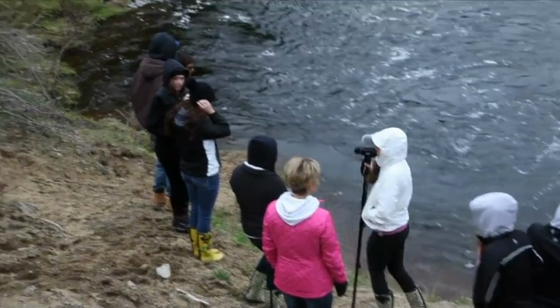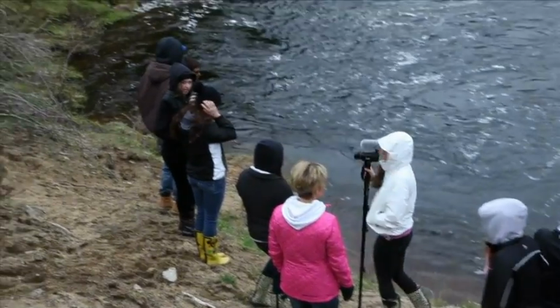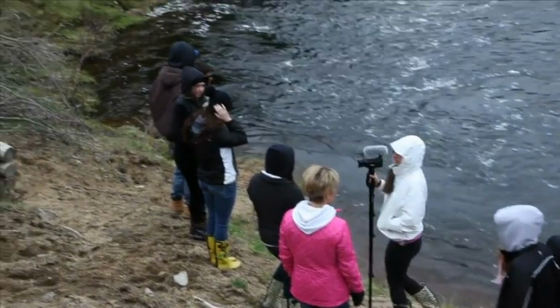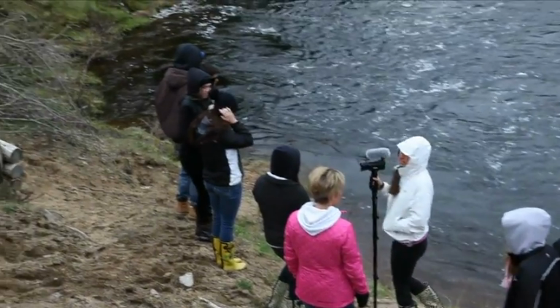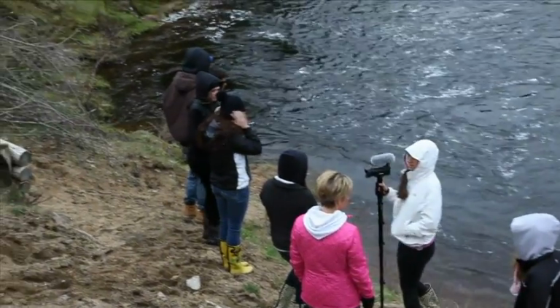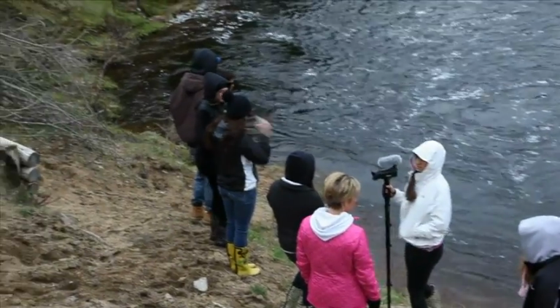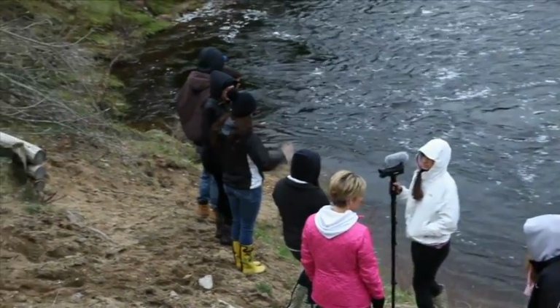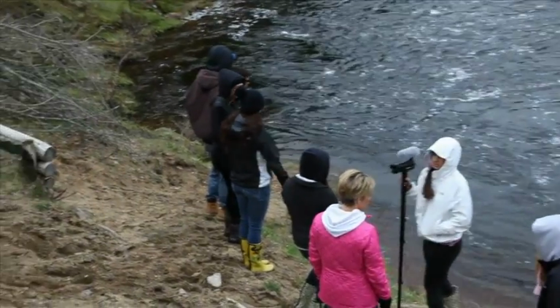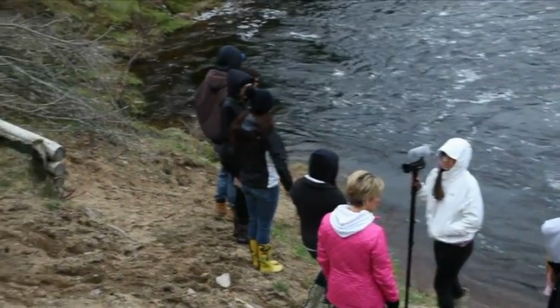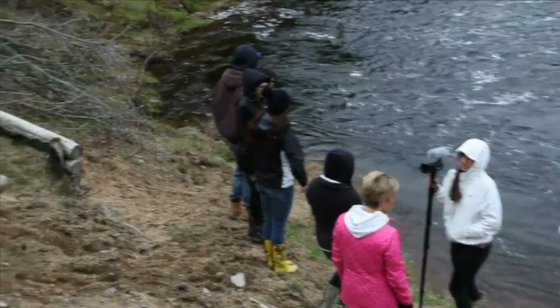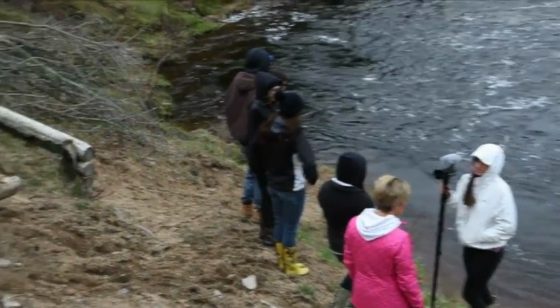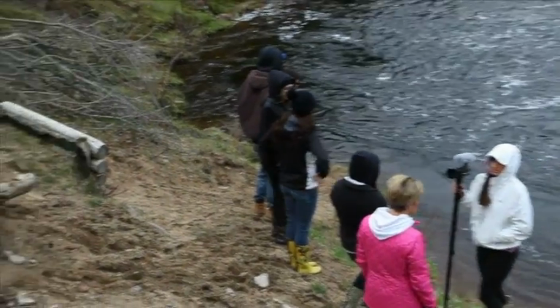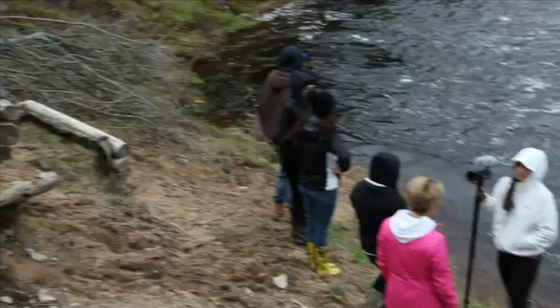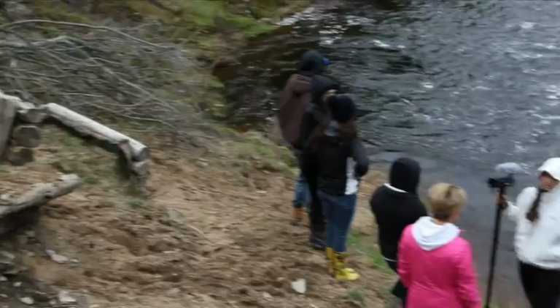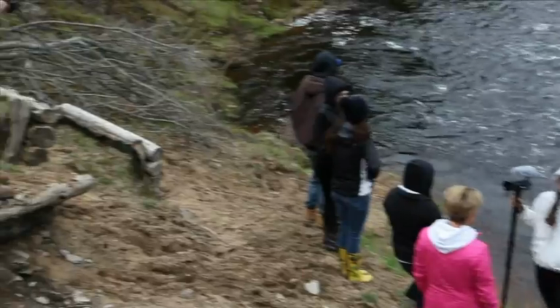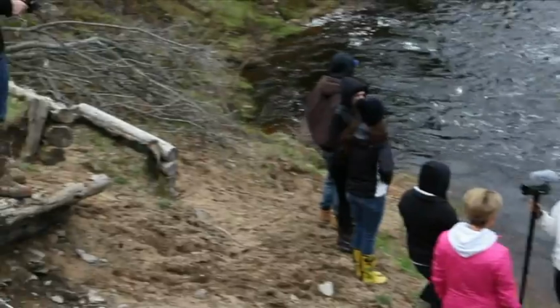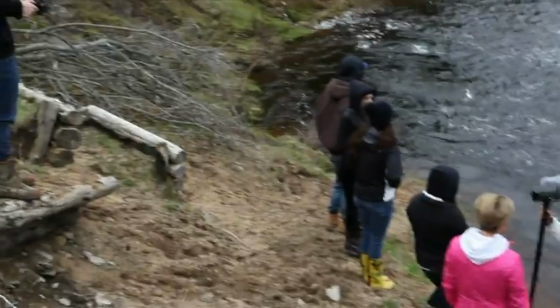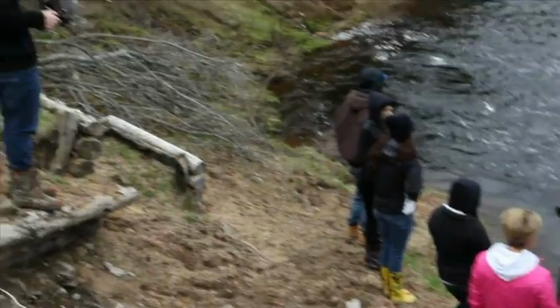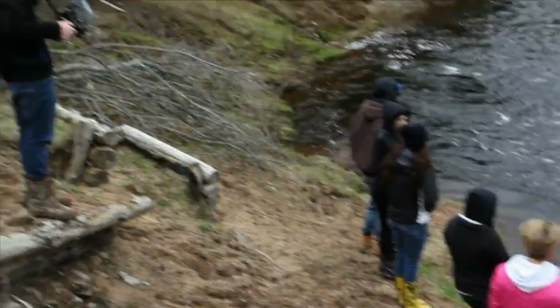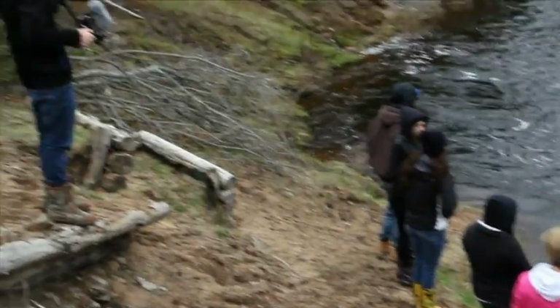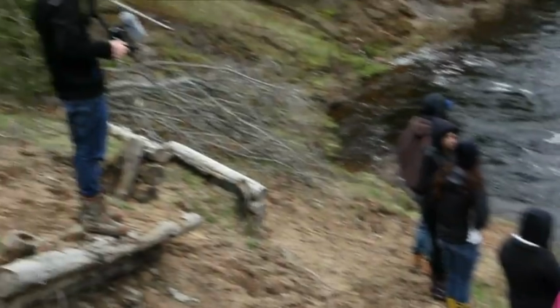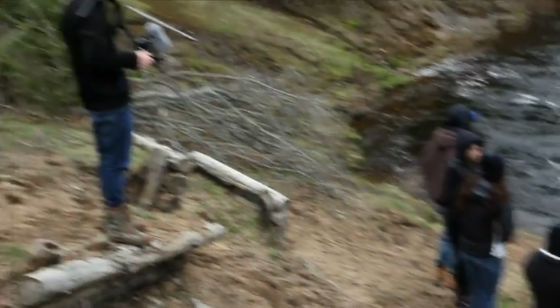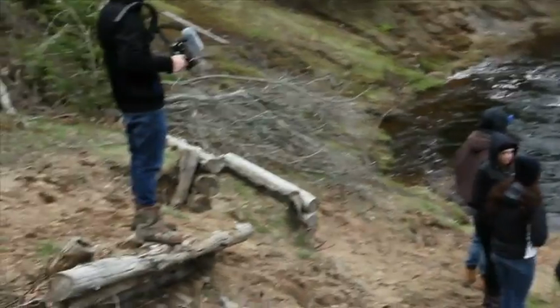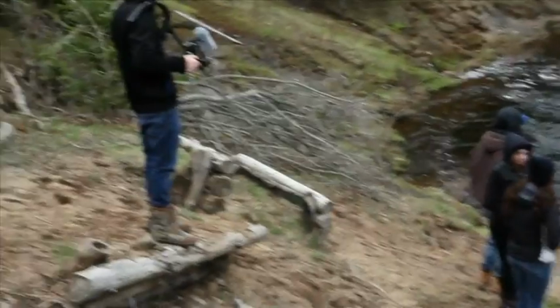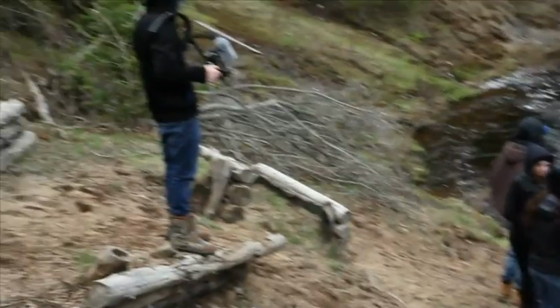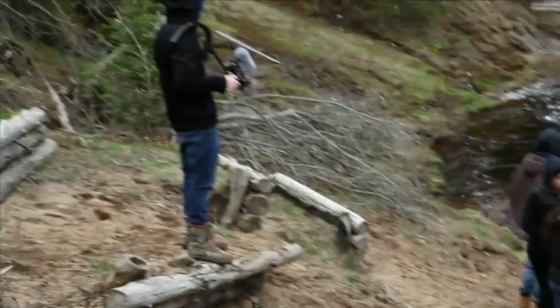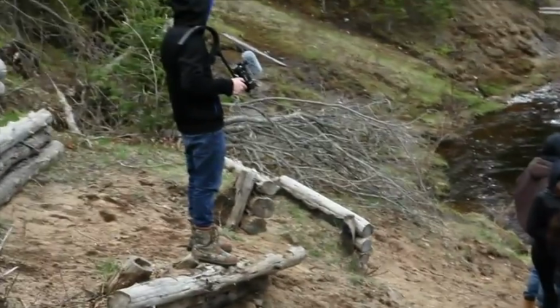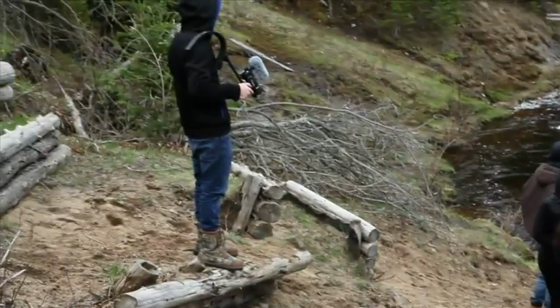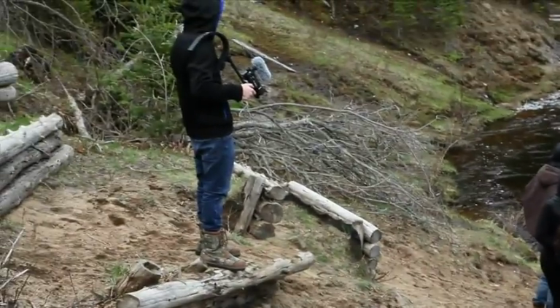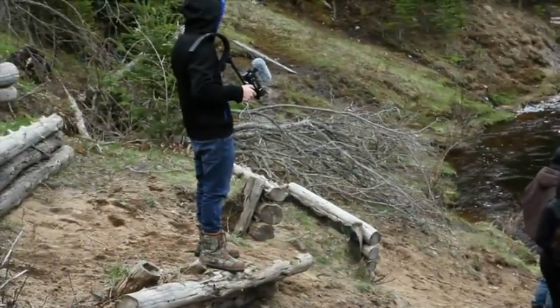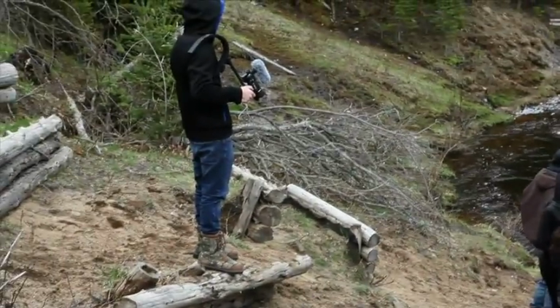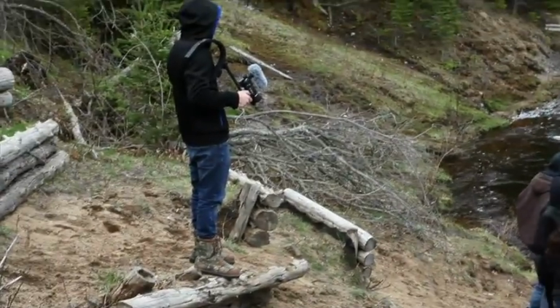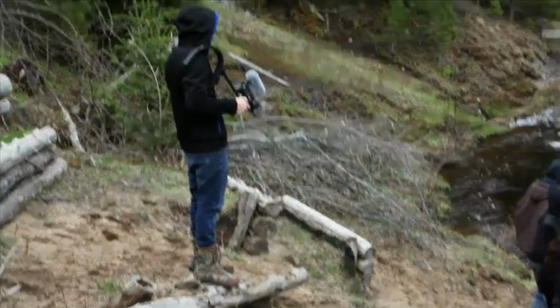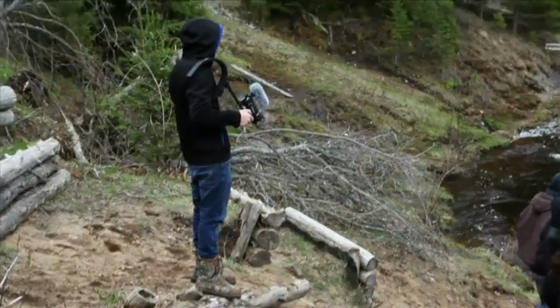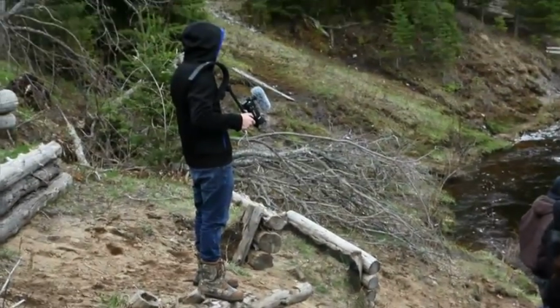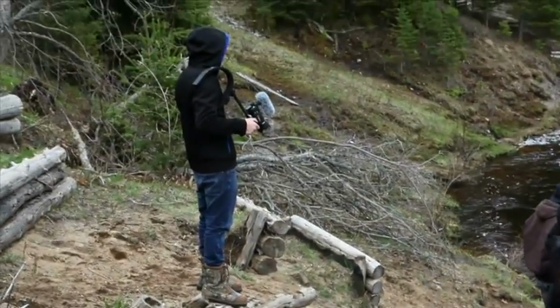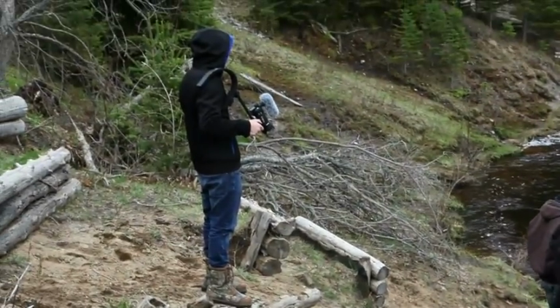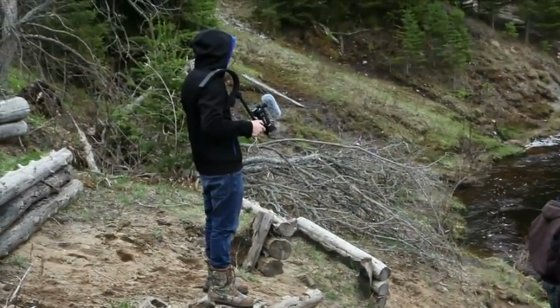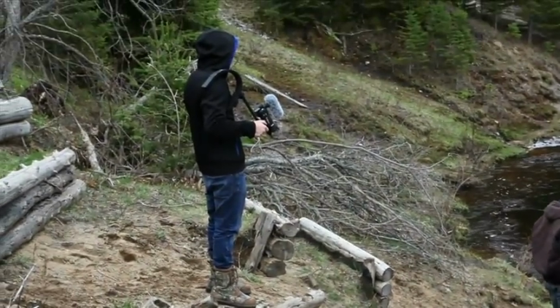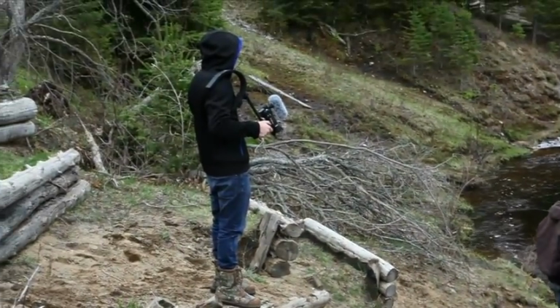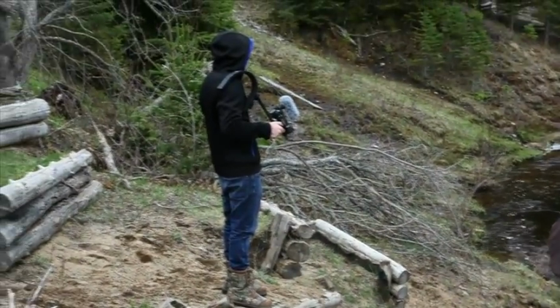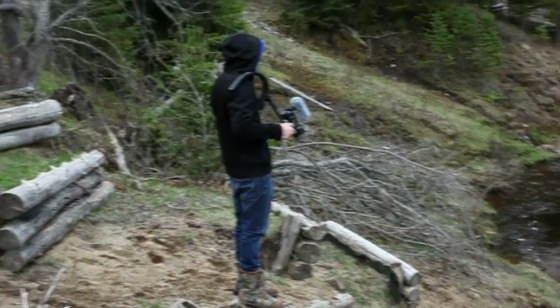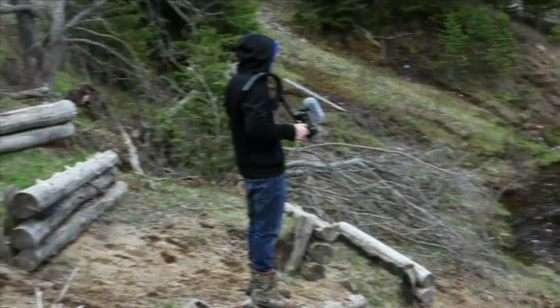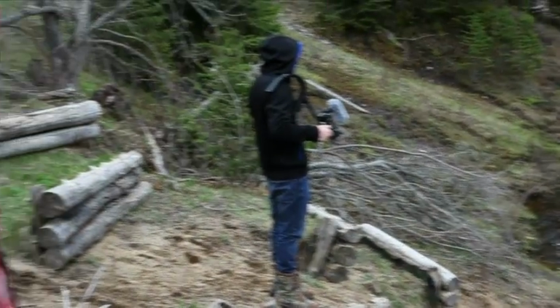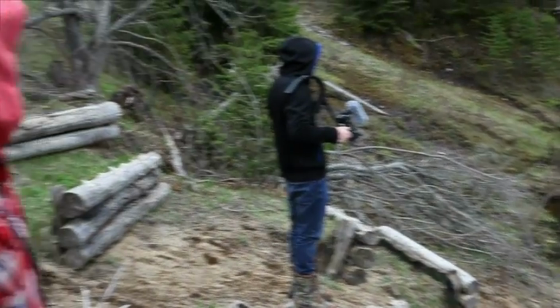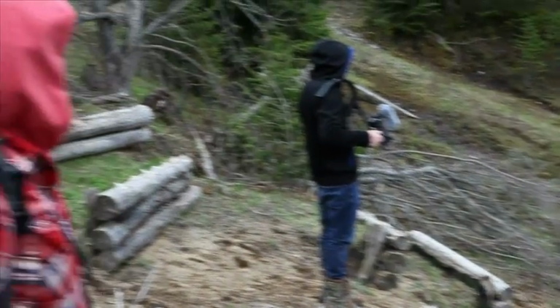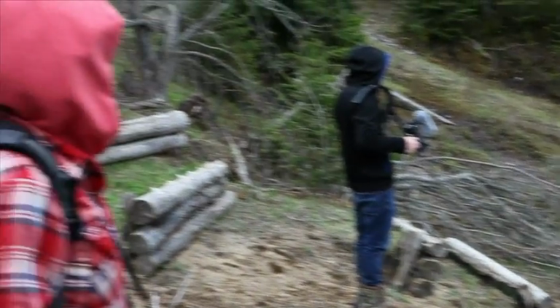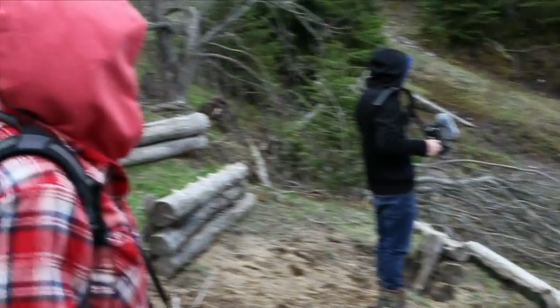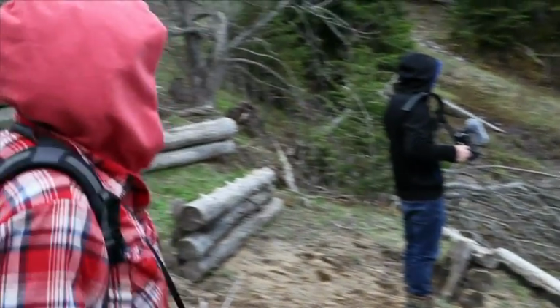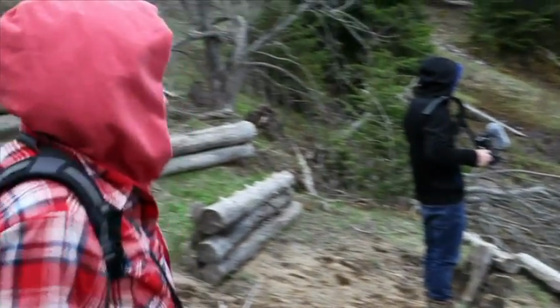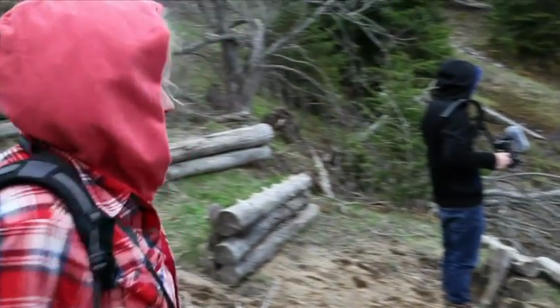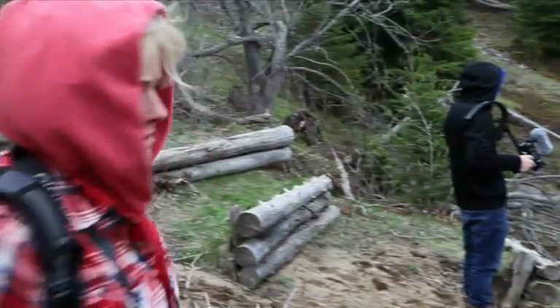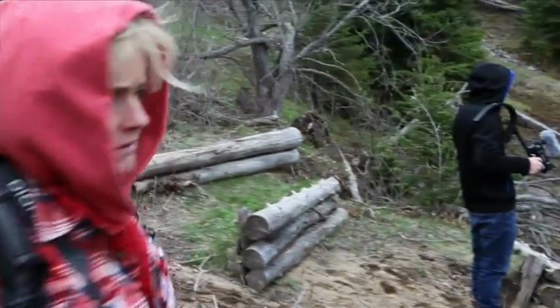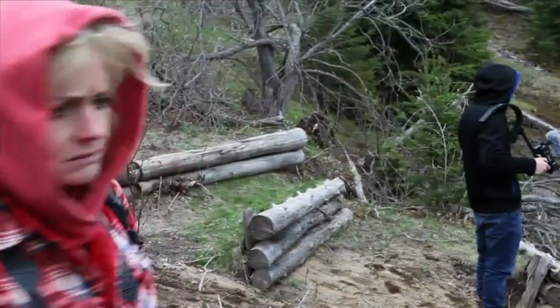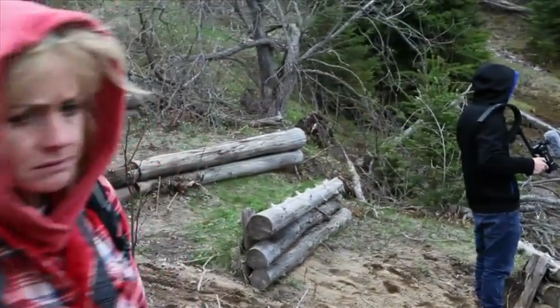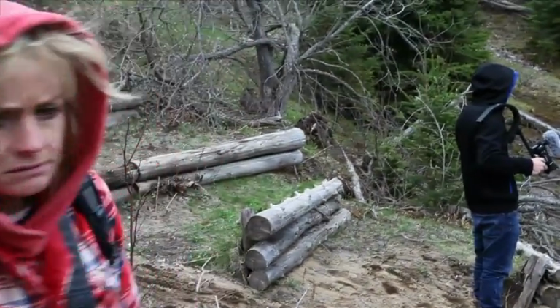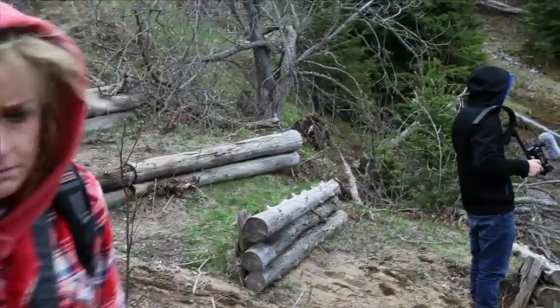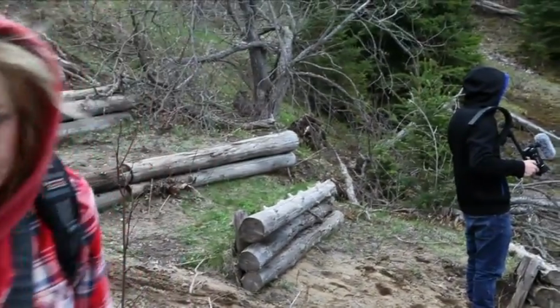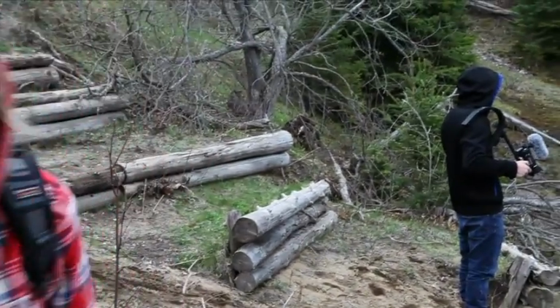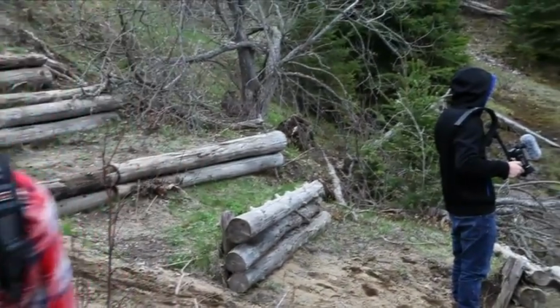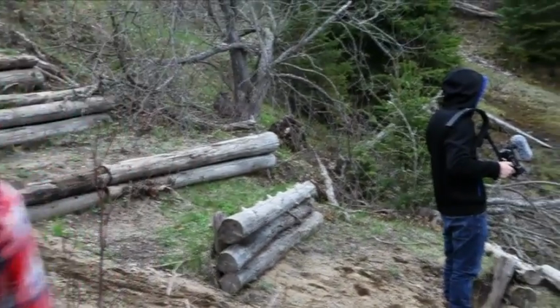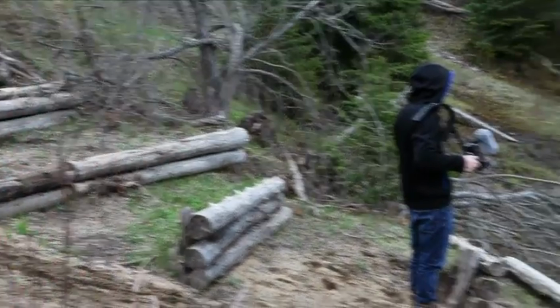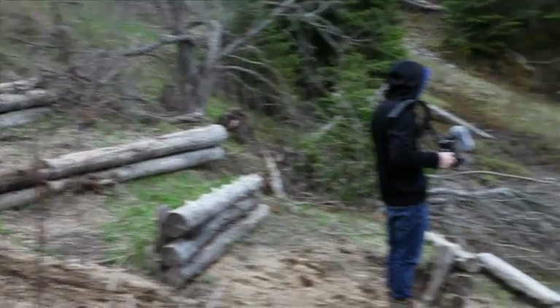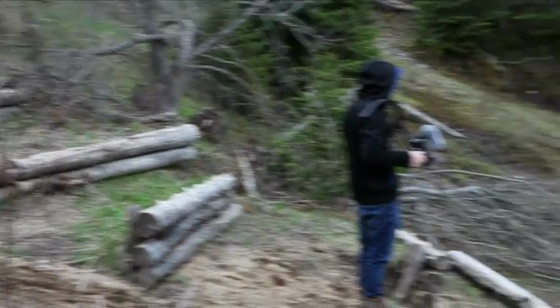The next morning, we arrived at one of the research sites along the Black River. It was a very cold morning, but we were all excited to get started.